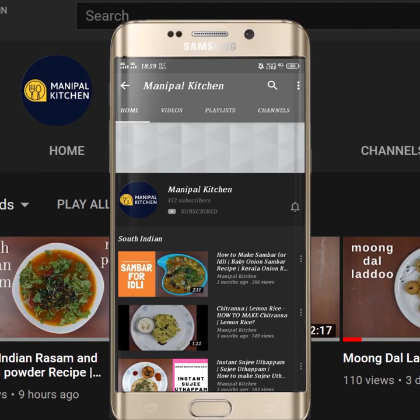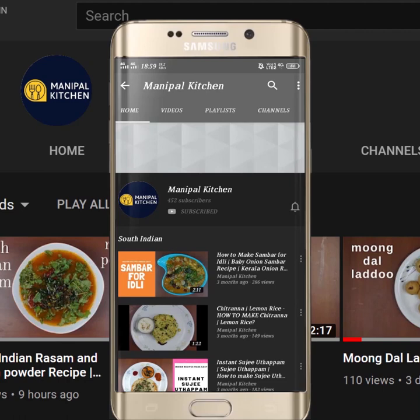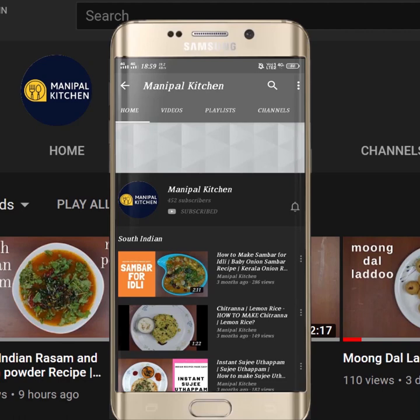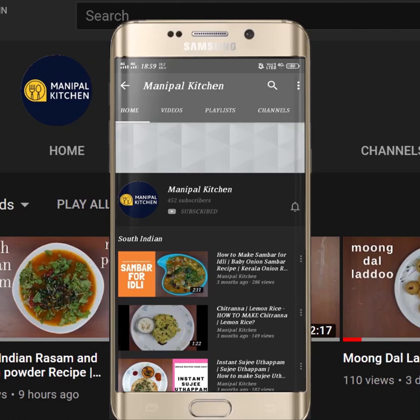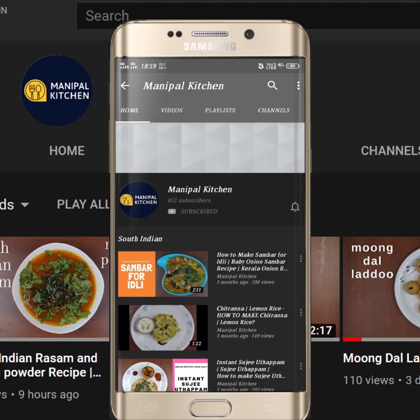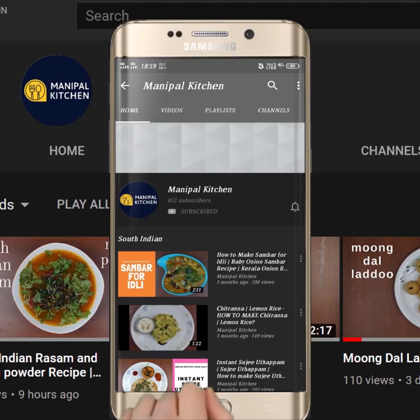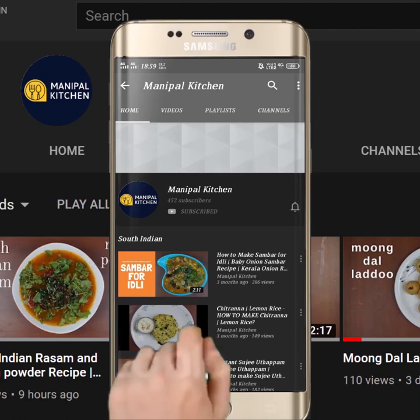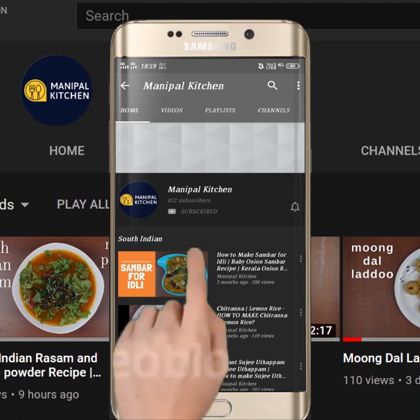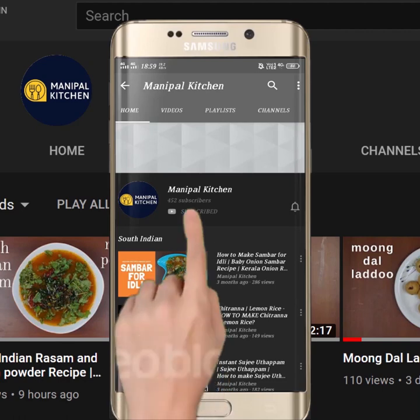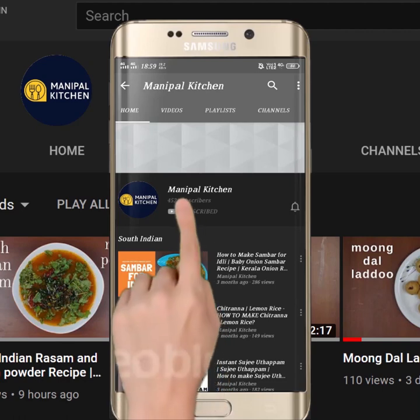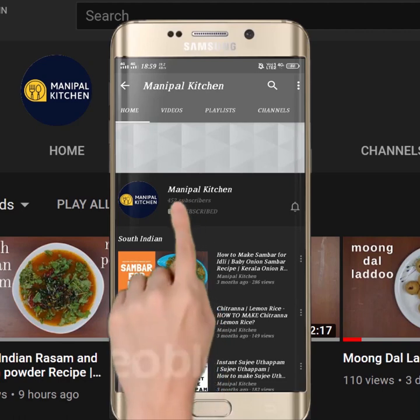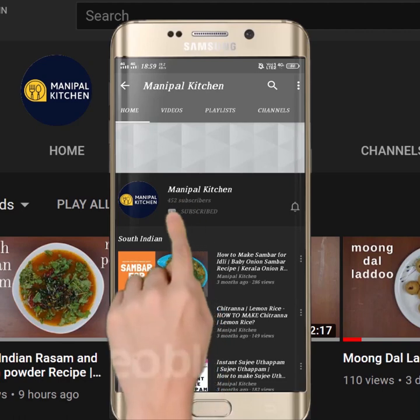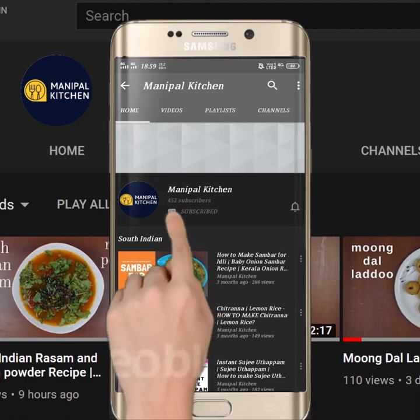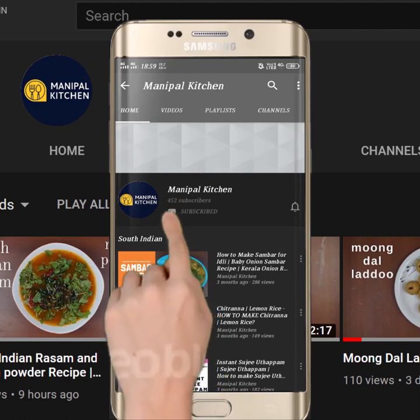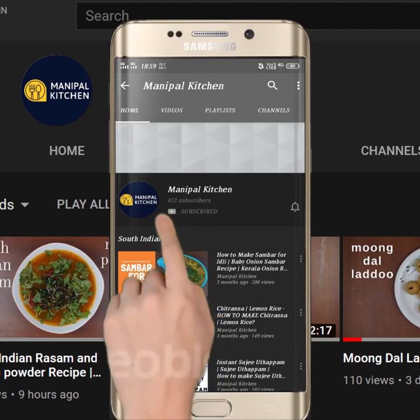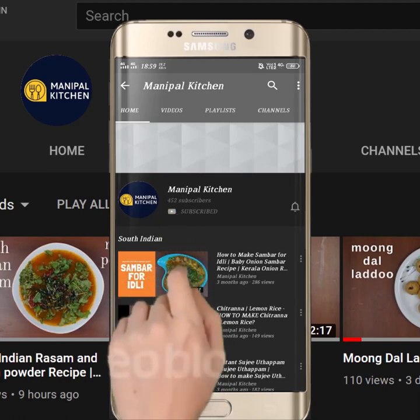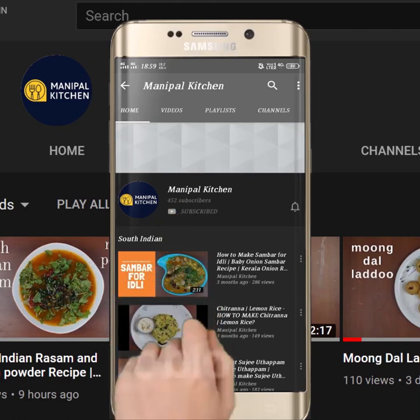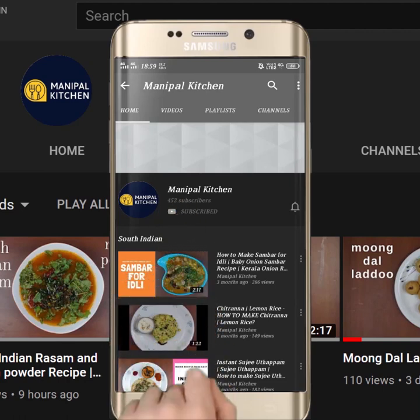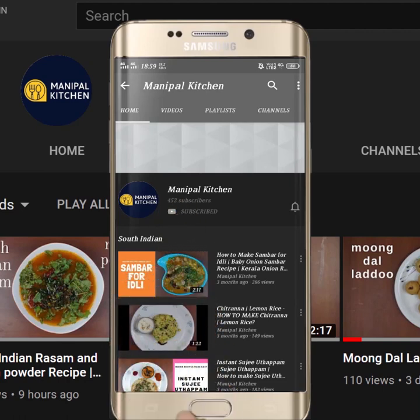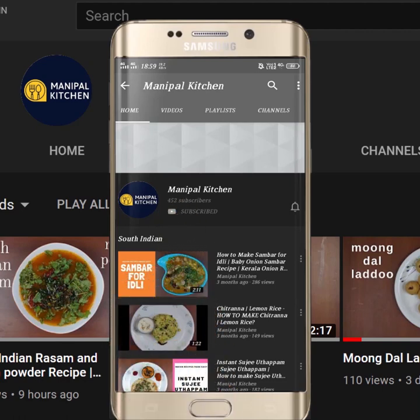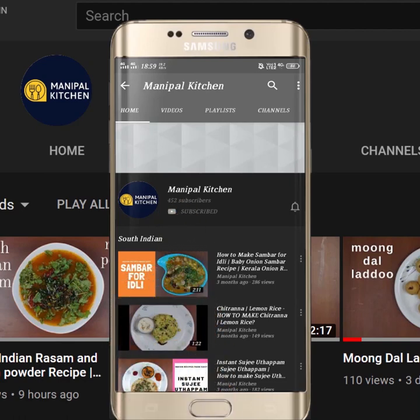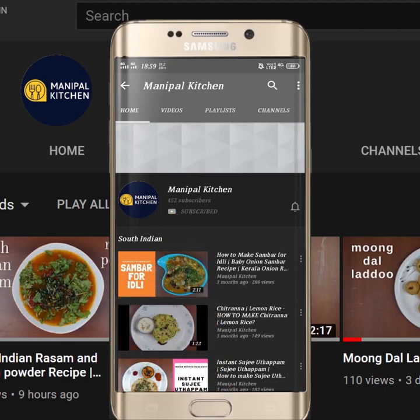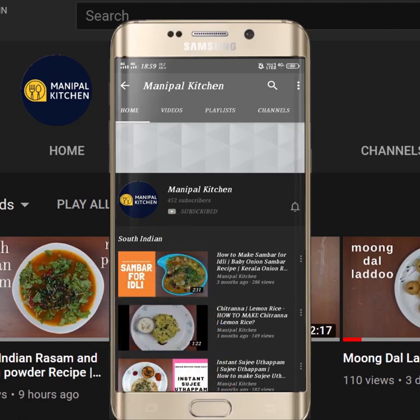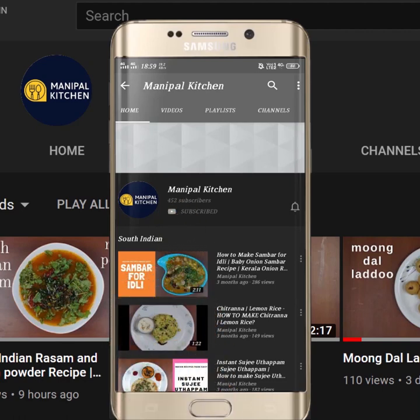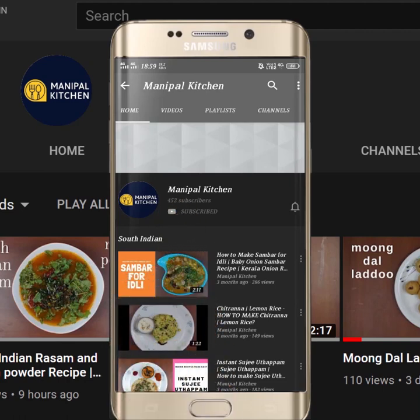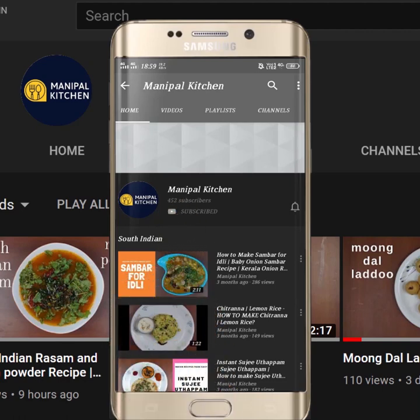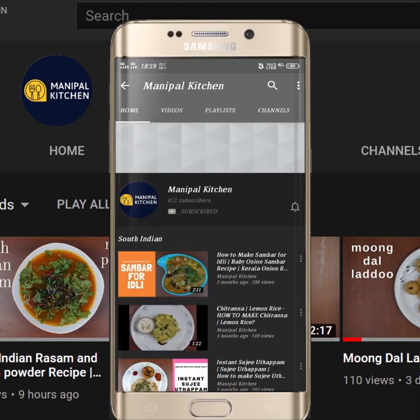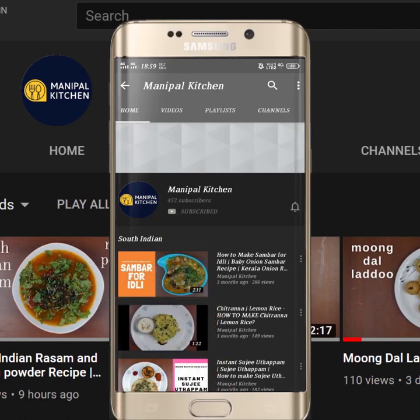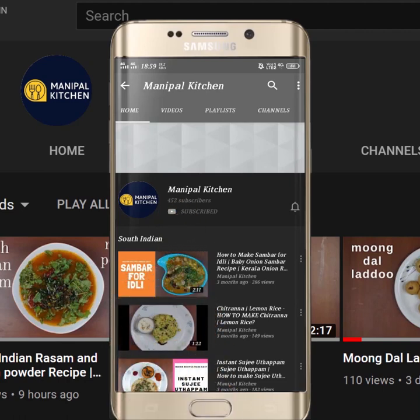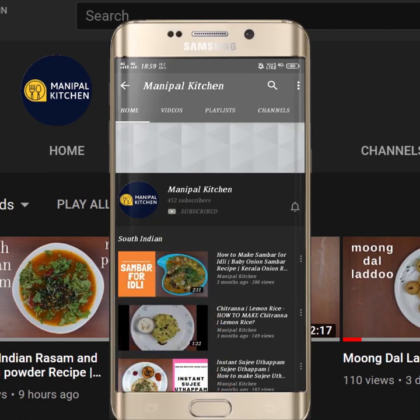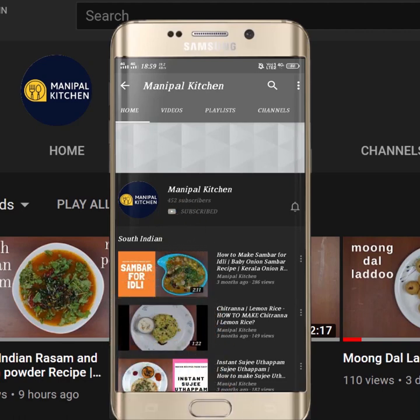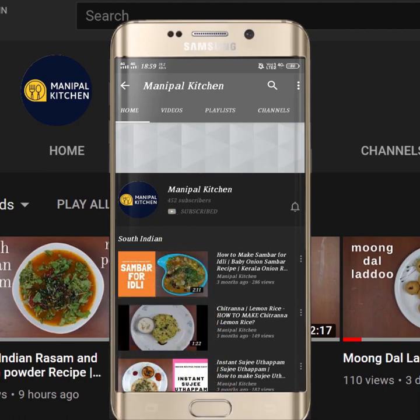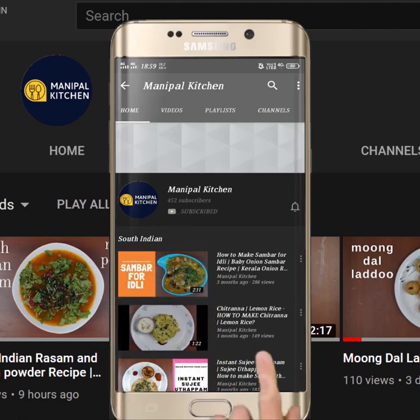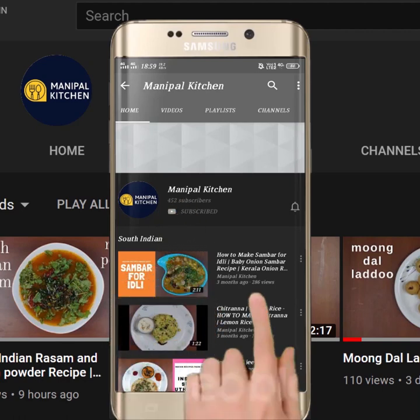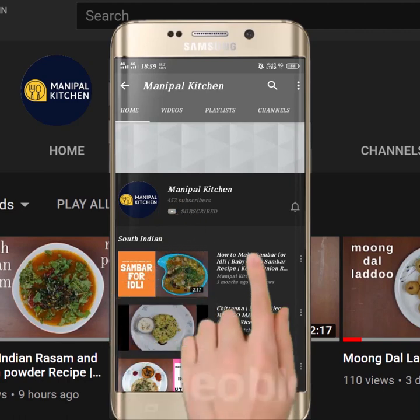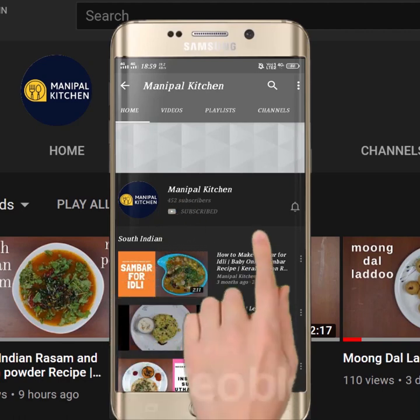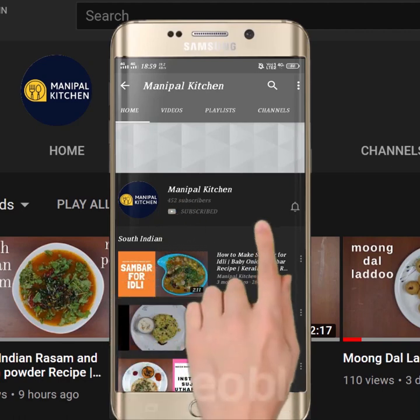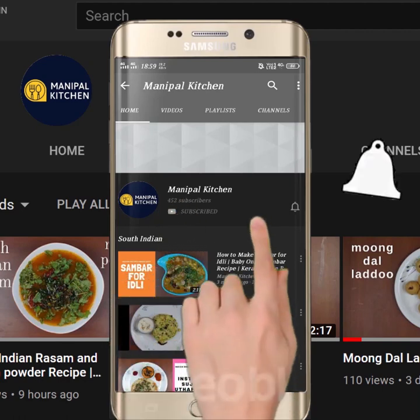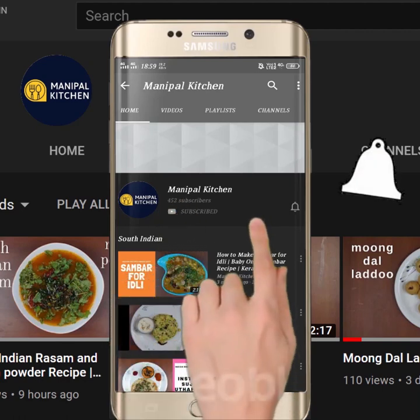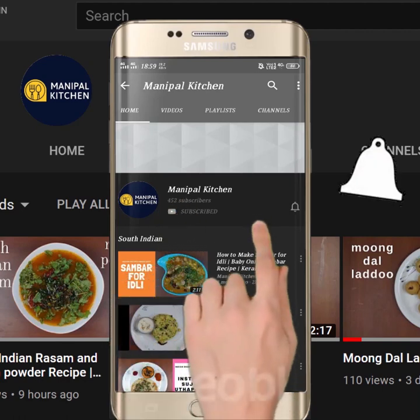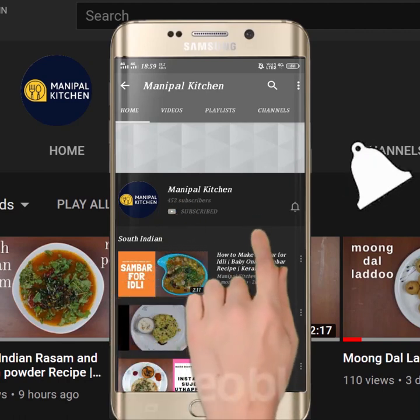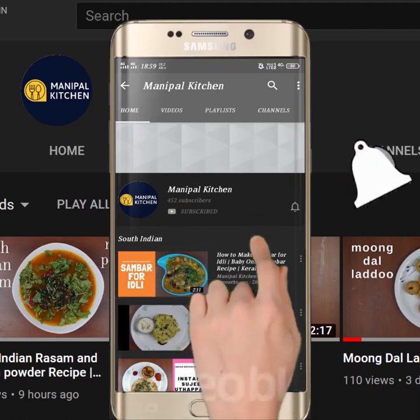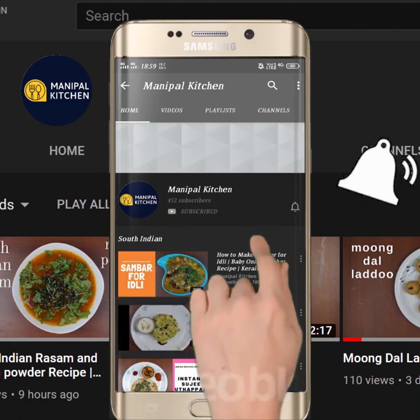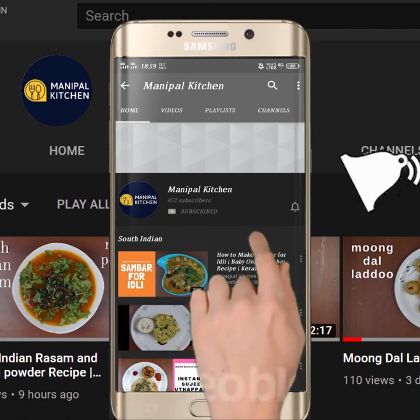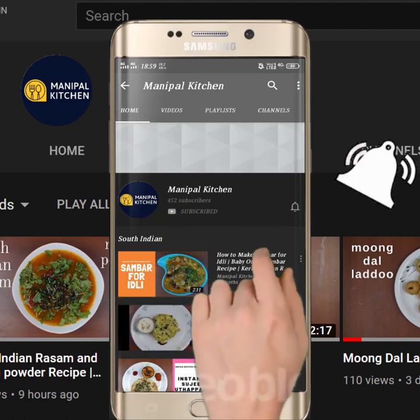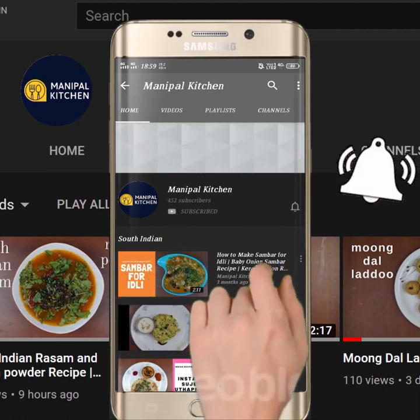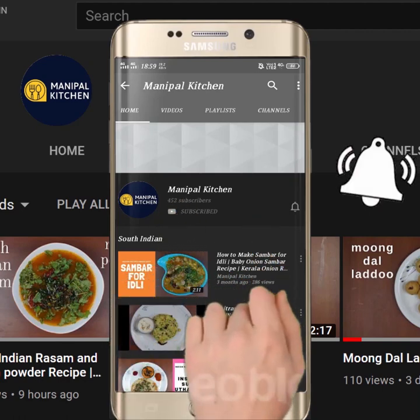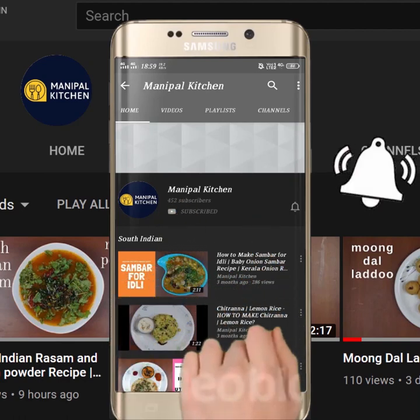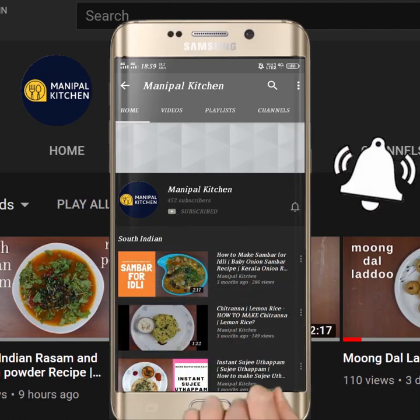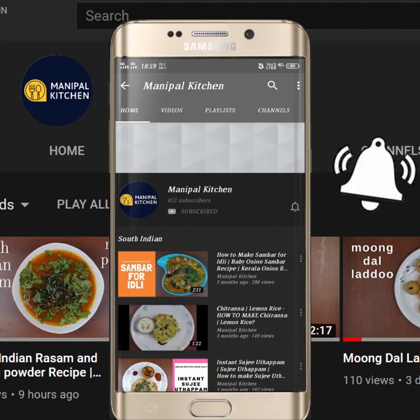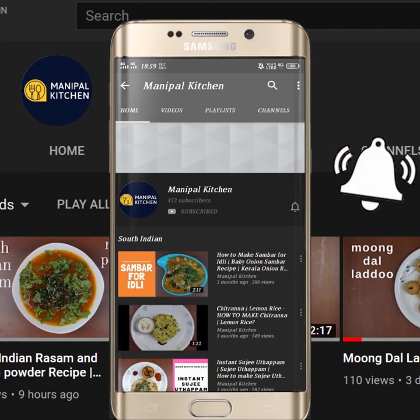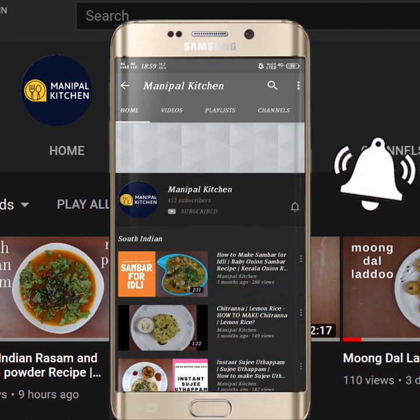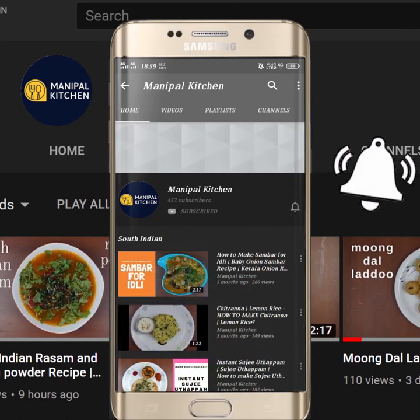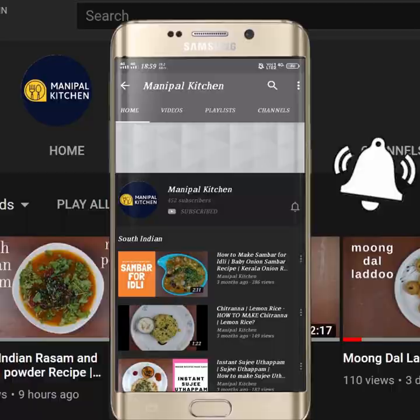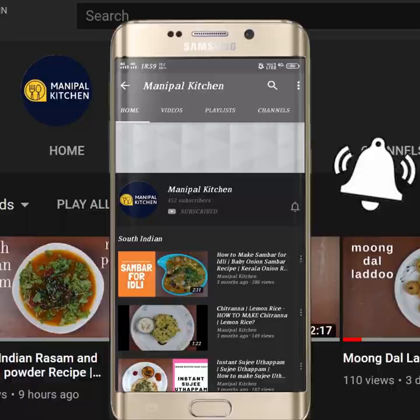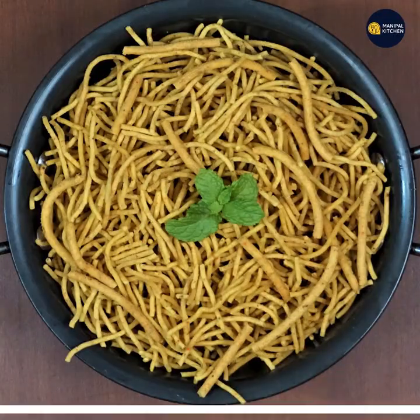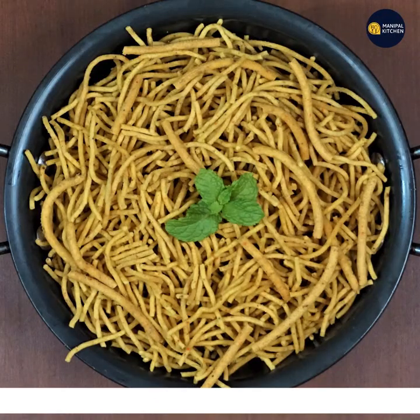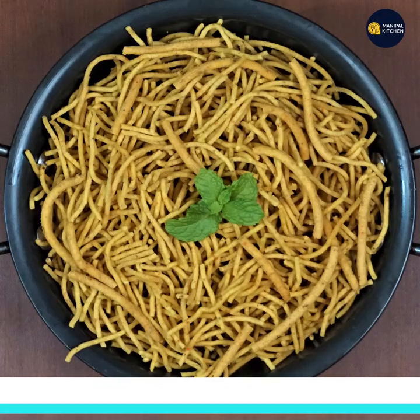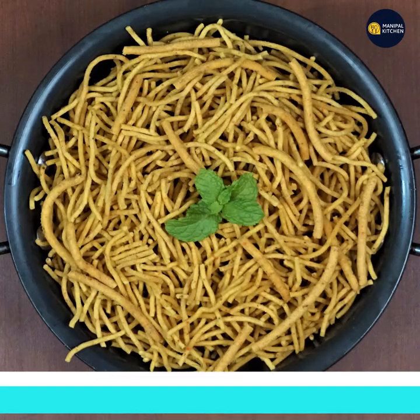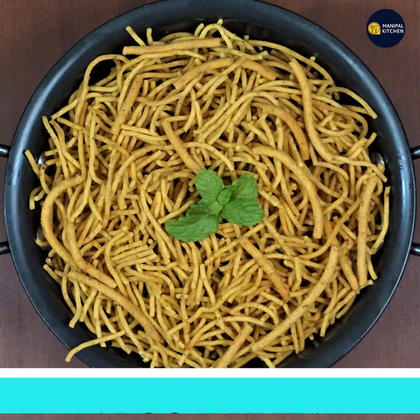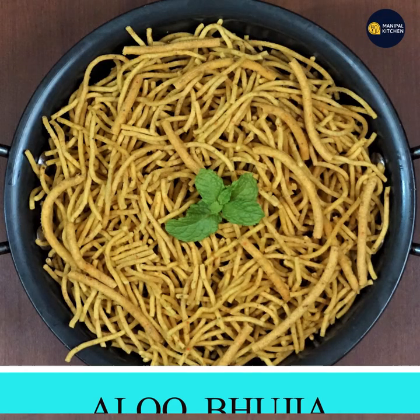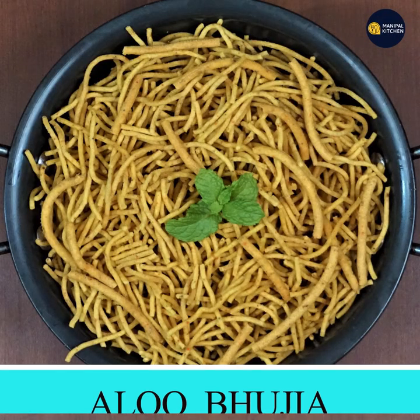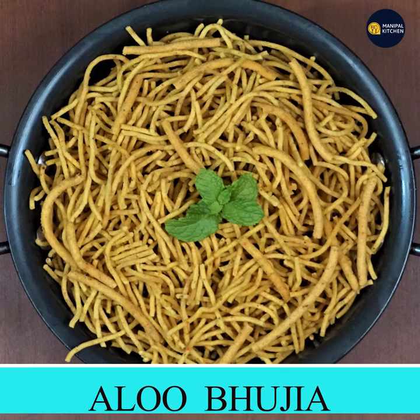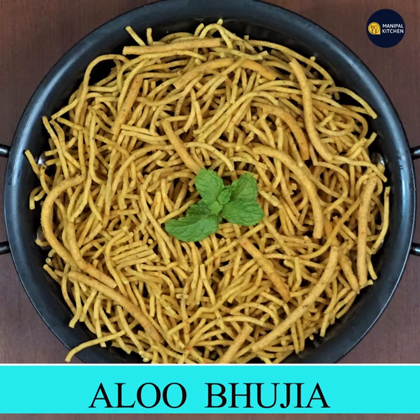Subscribe now and press the bell icon to never miss an update. Welcome to the new channel.